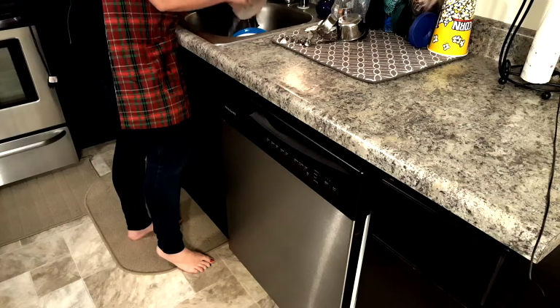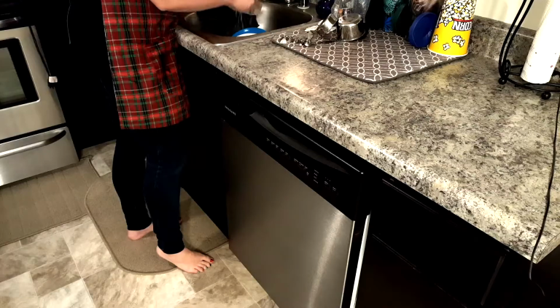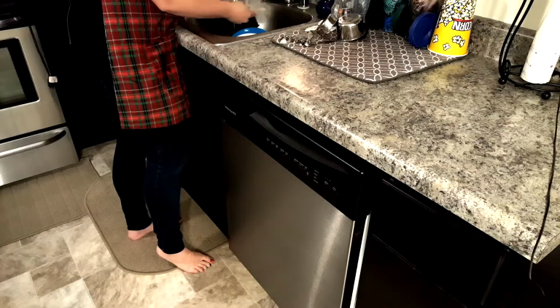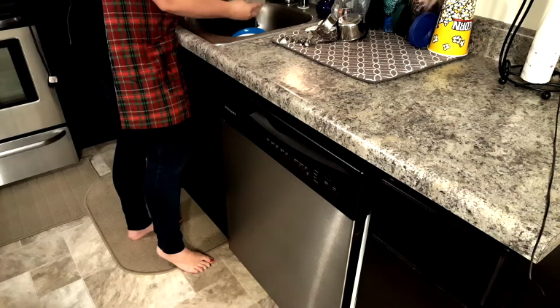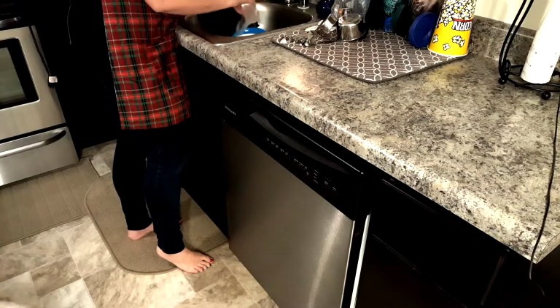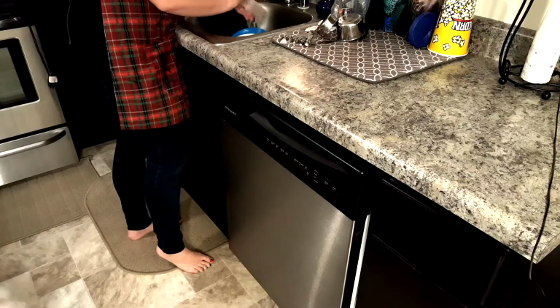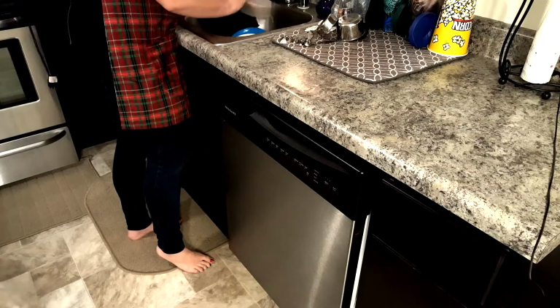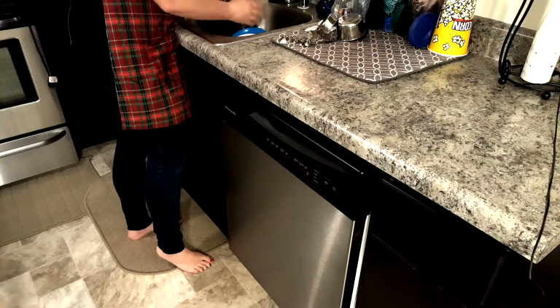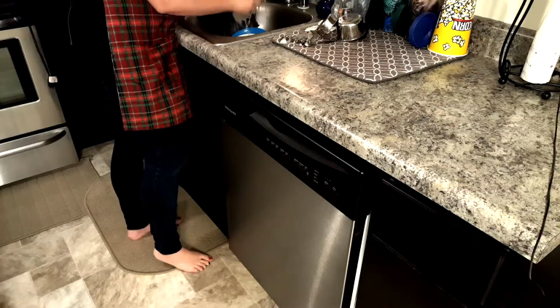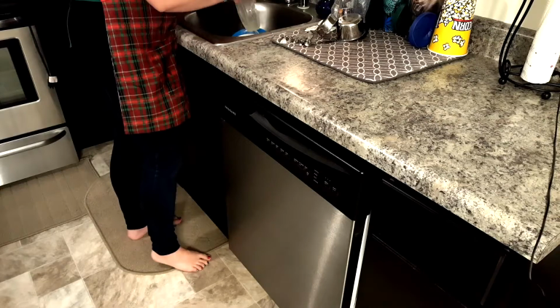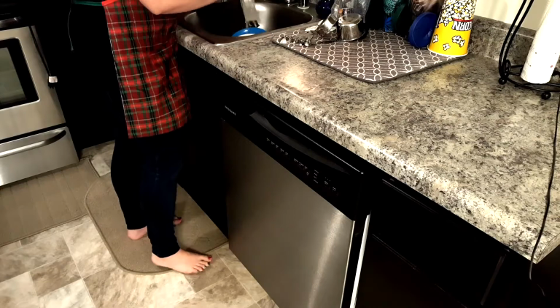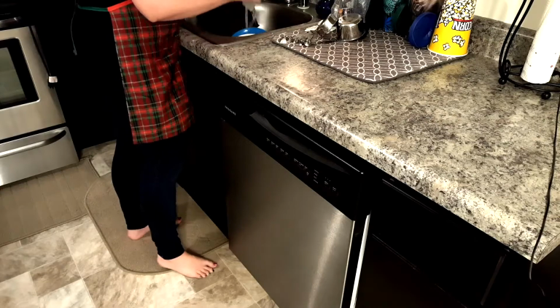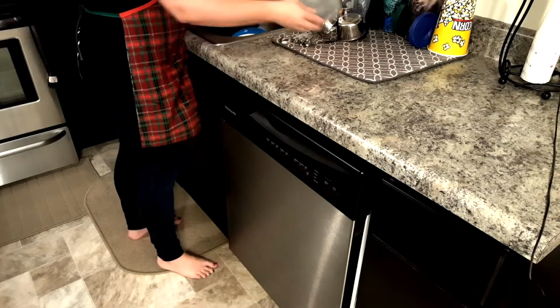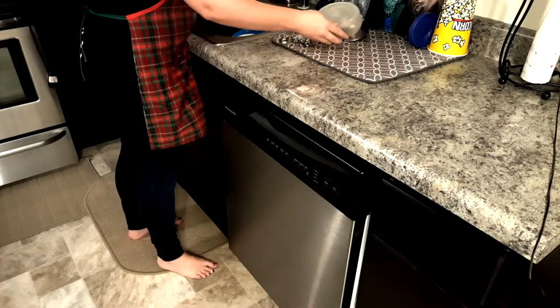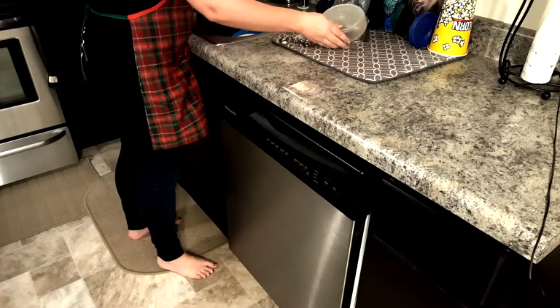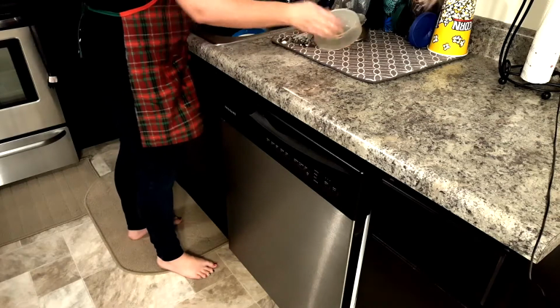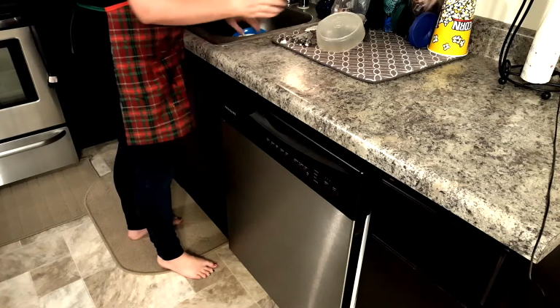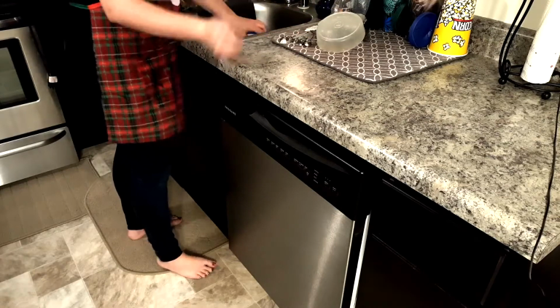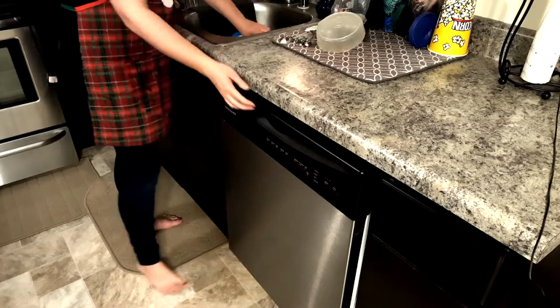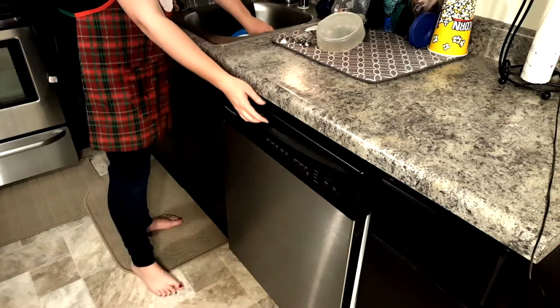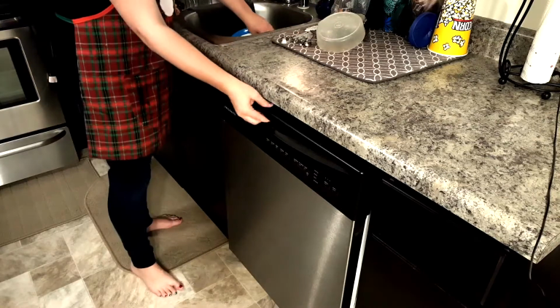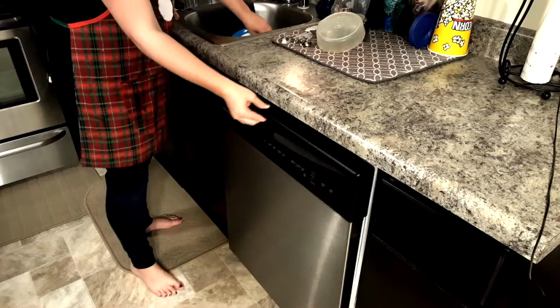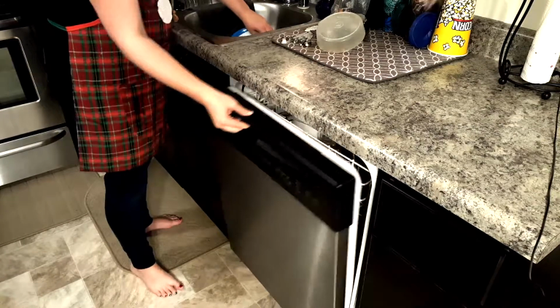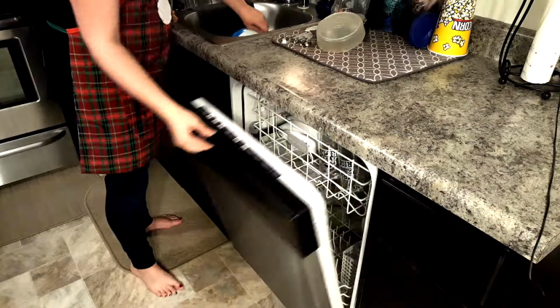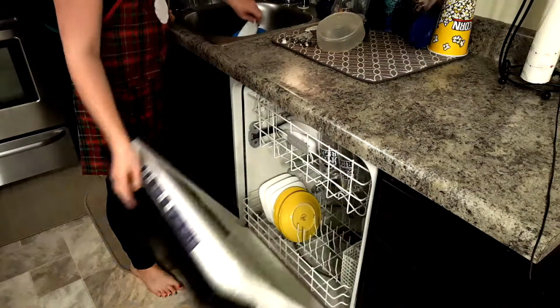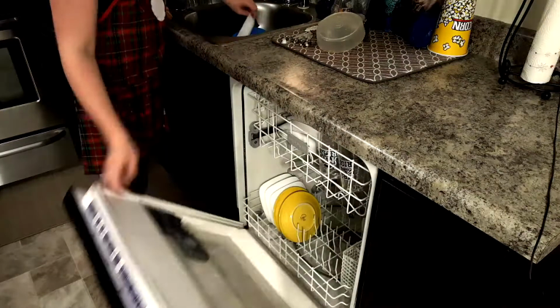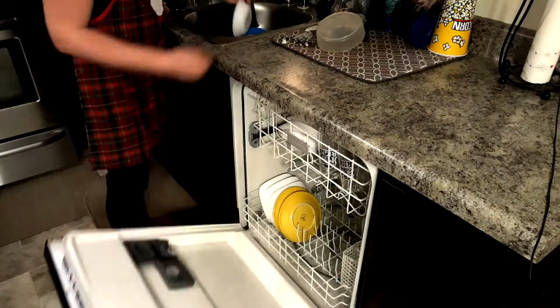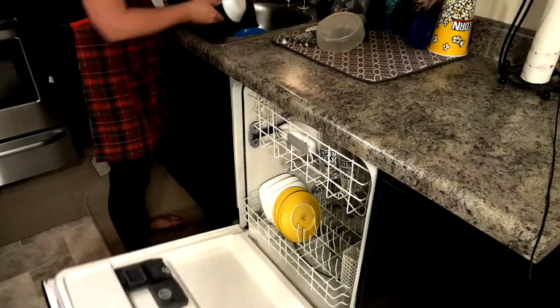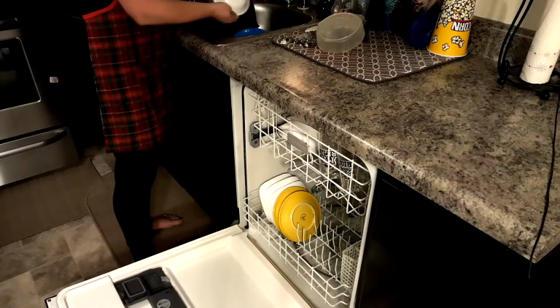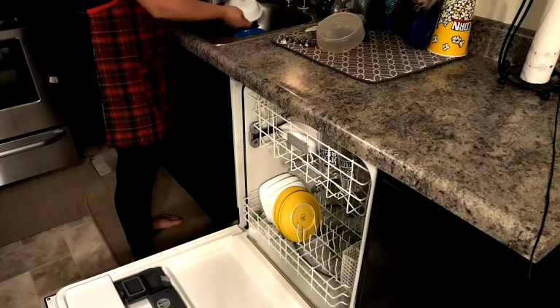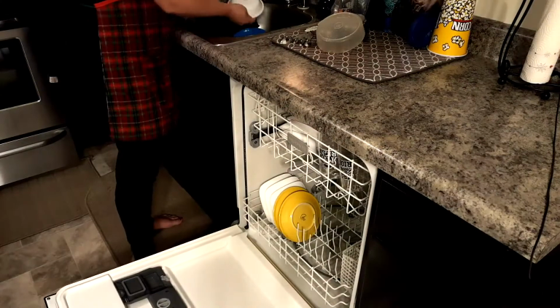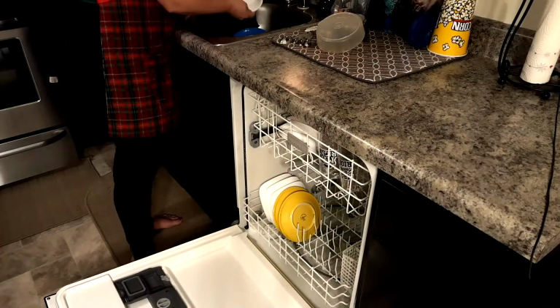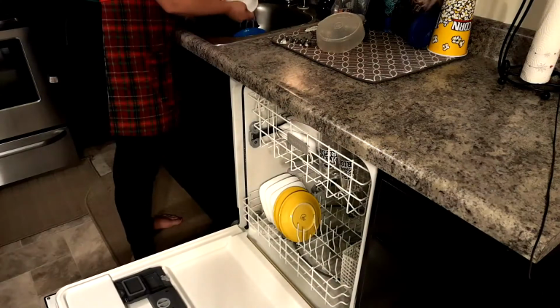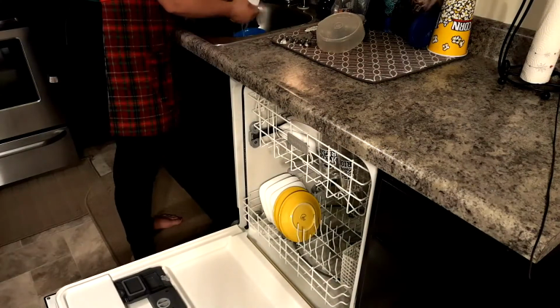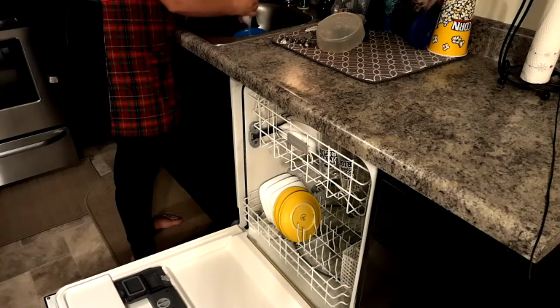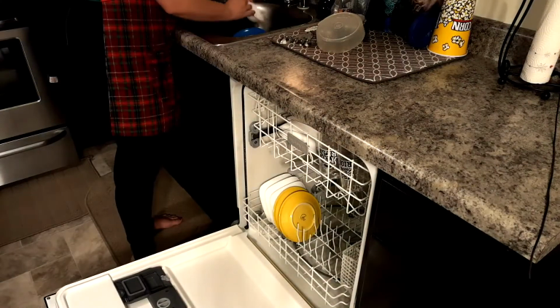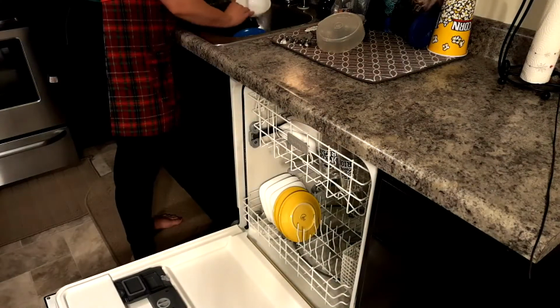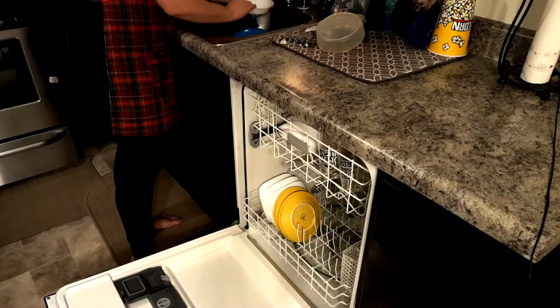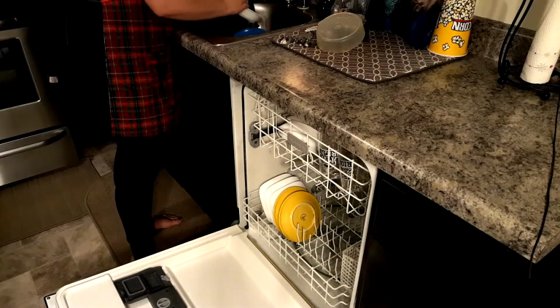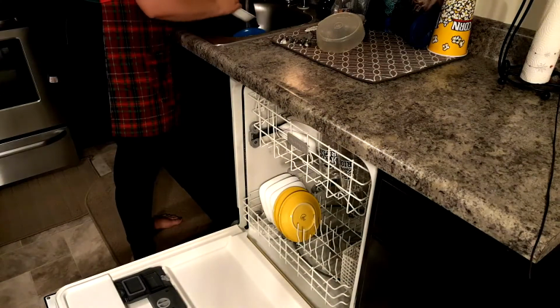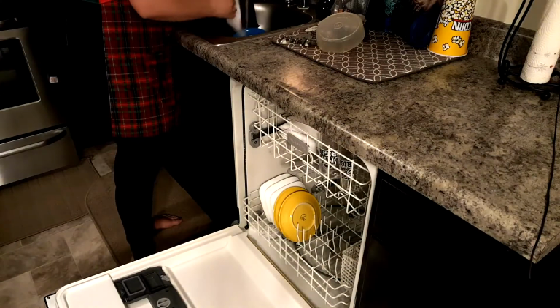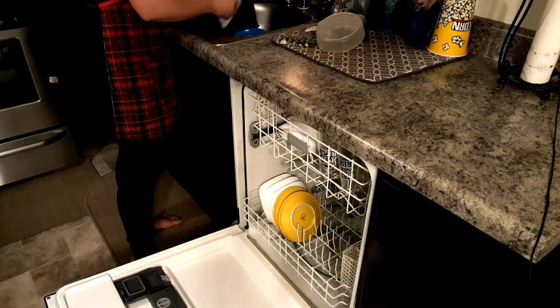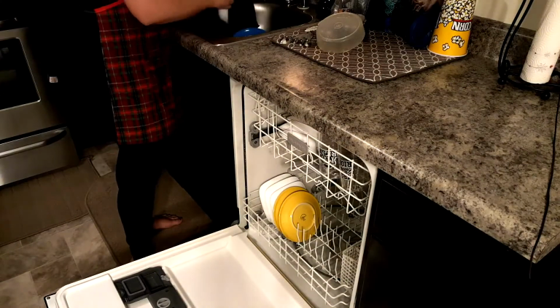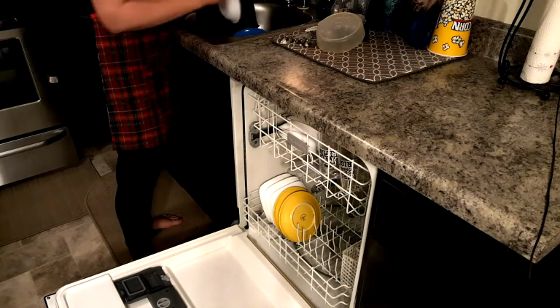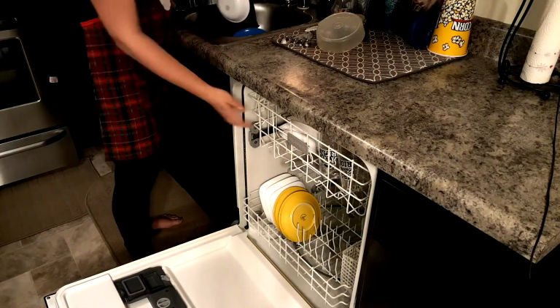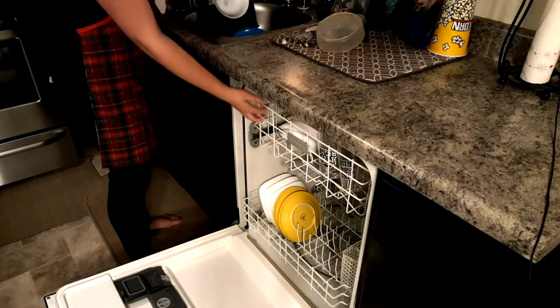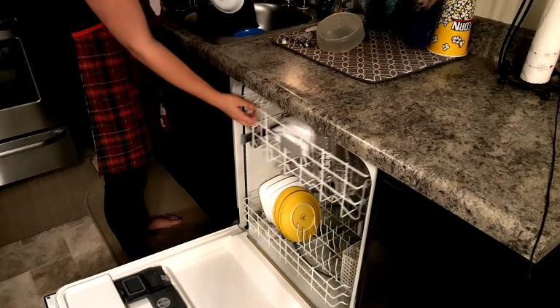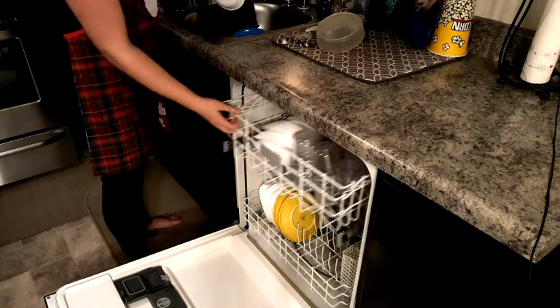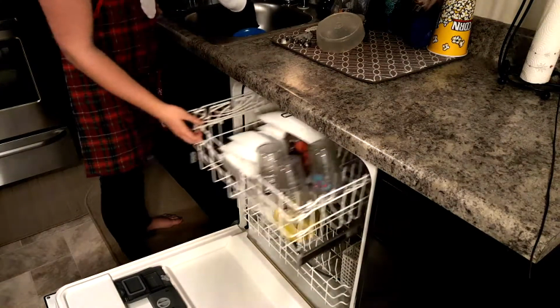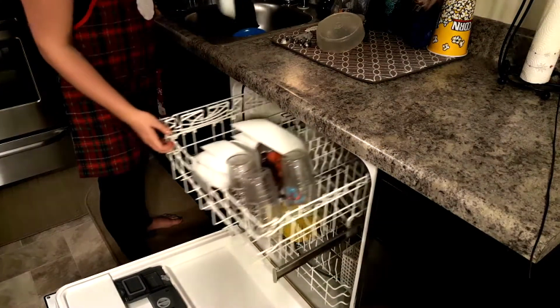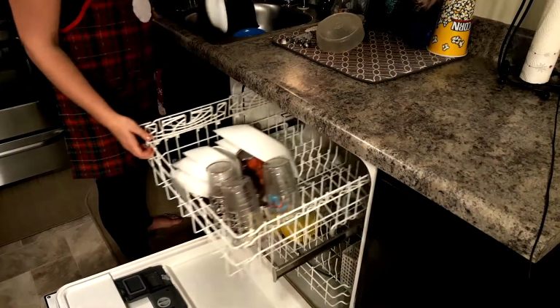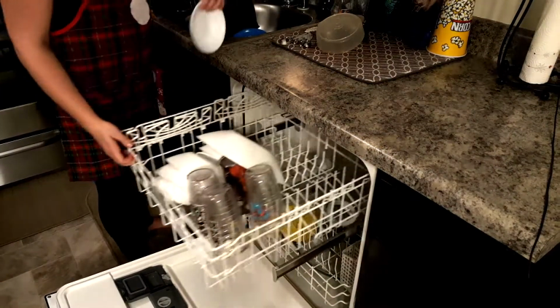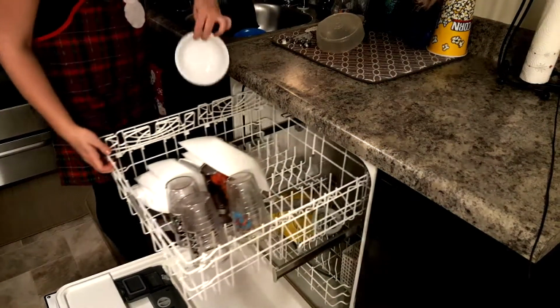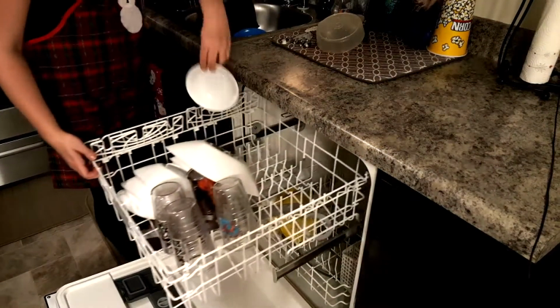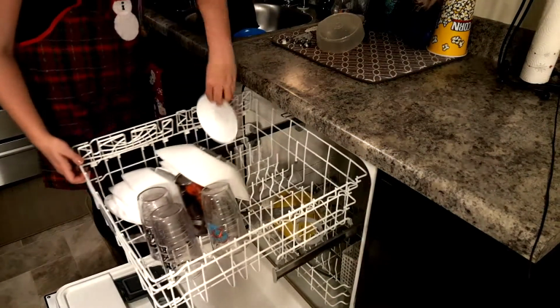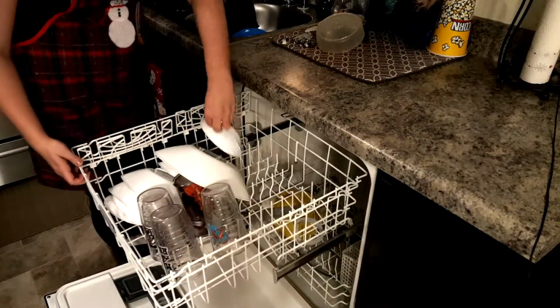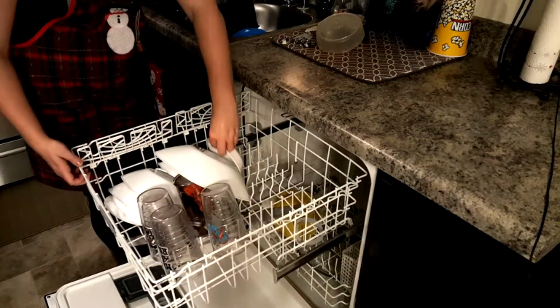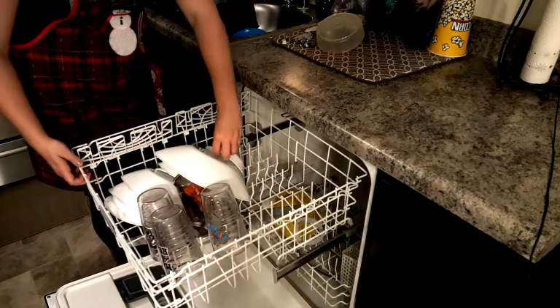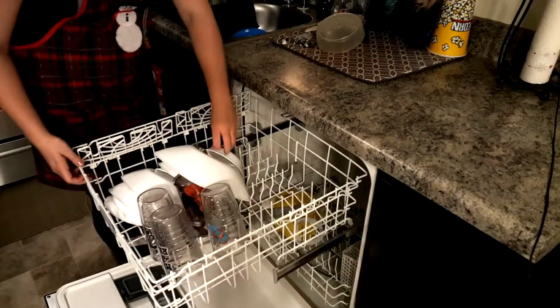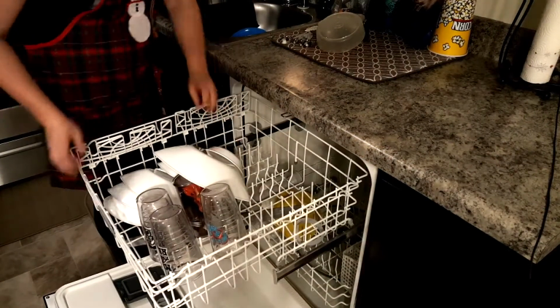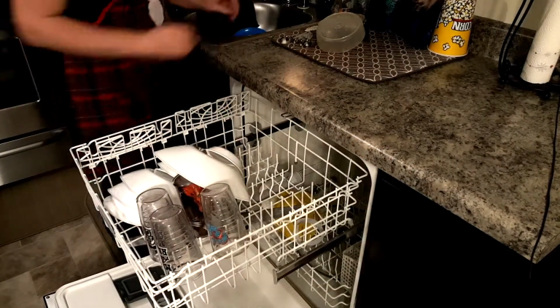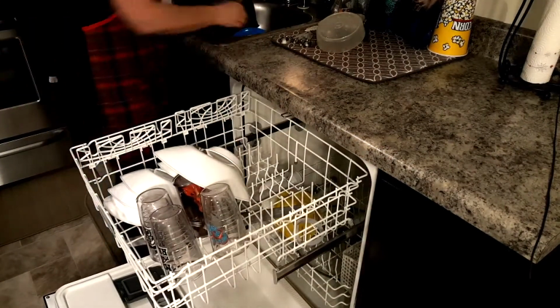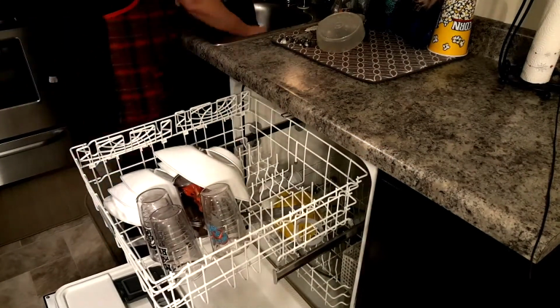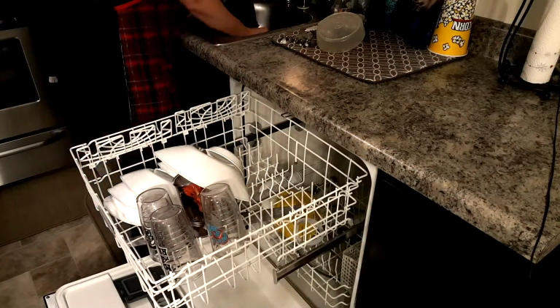While I probably wash most of our dishes by hand, I do like to put some in our dishwasher as well.